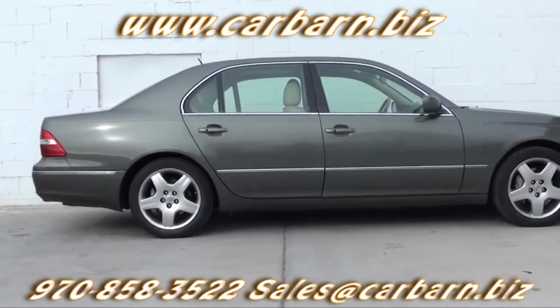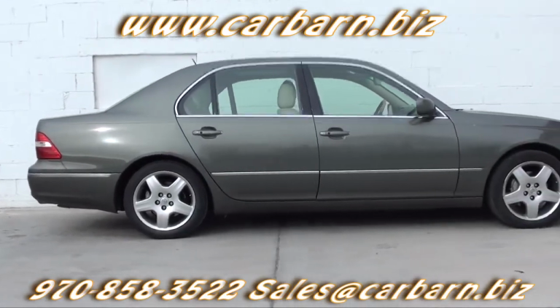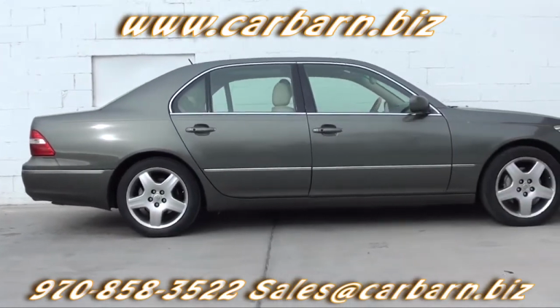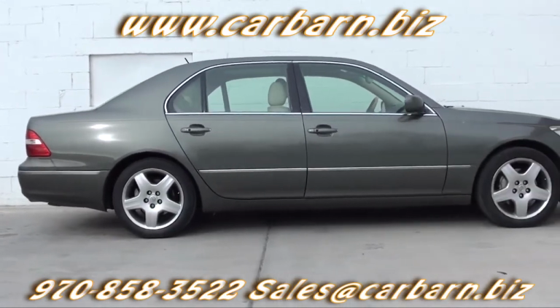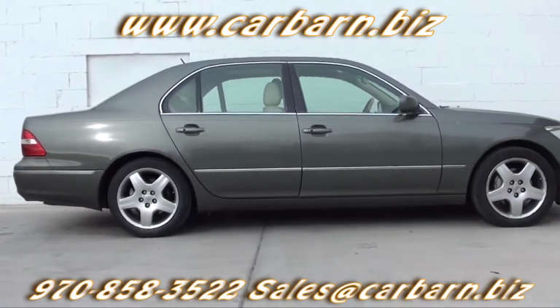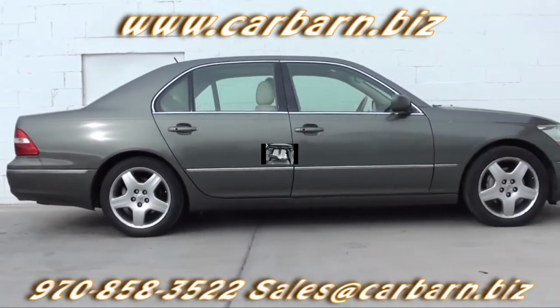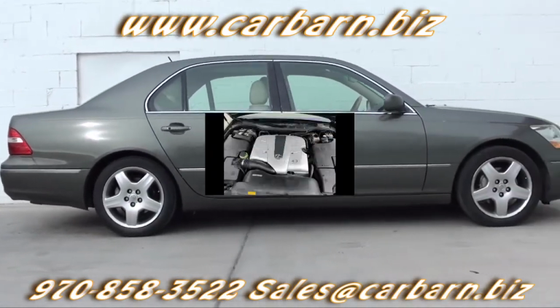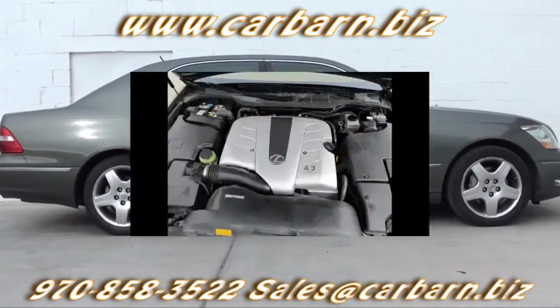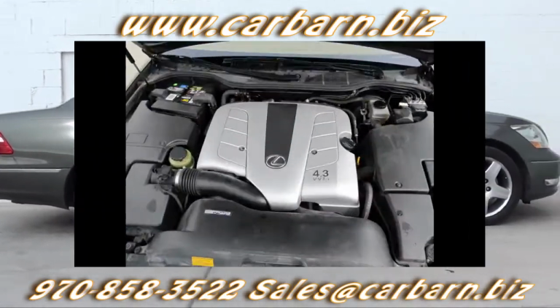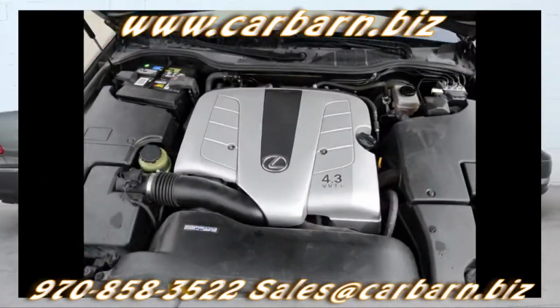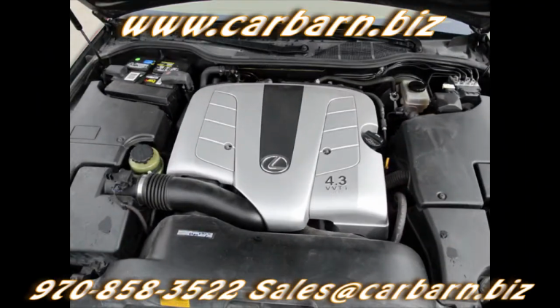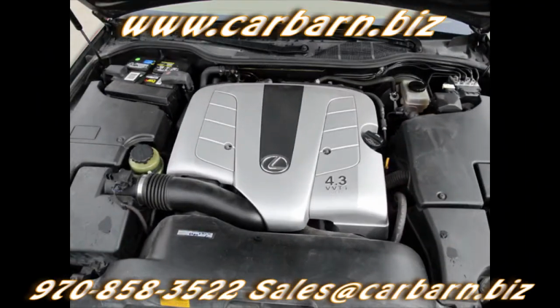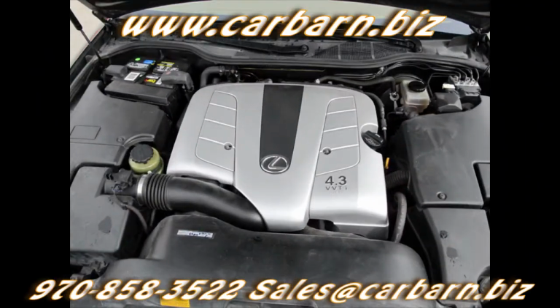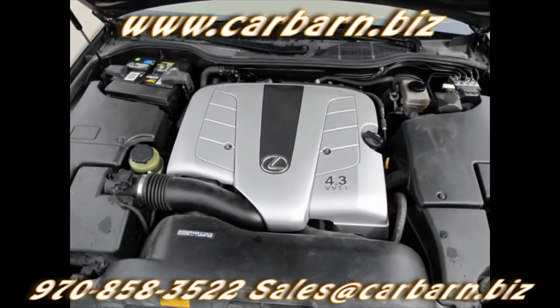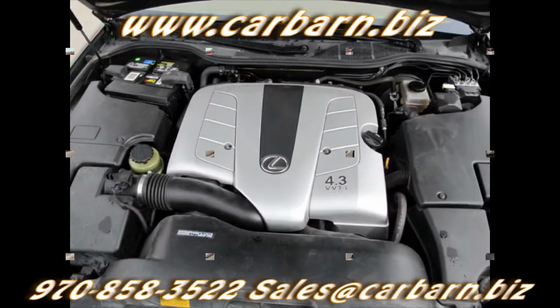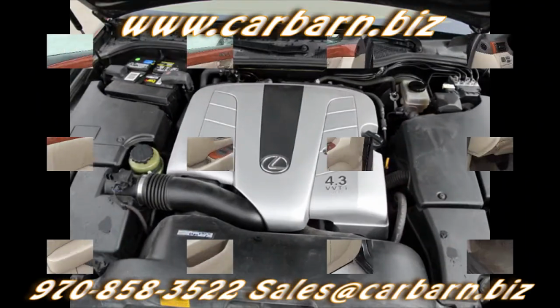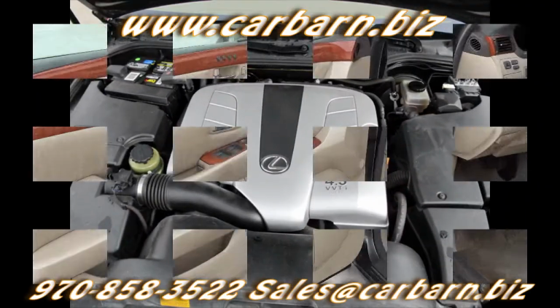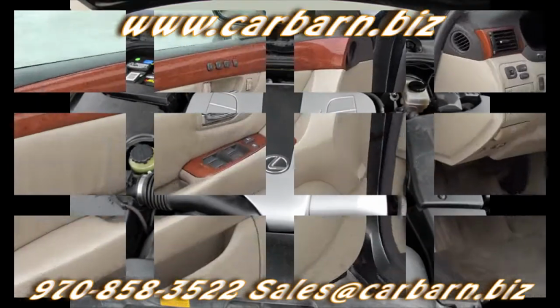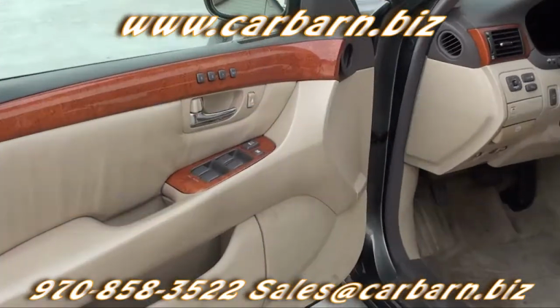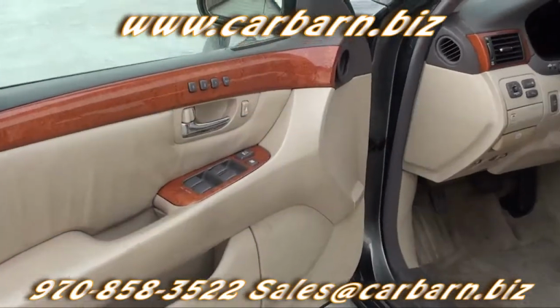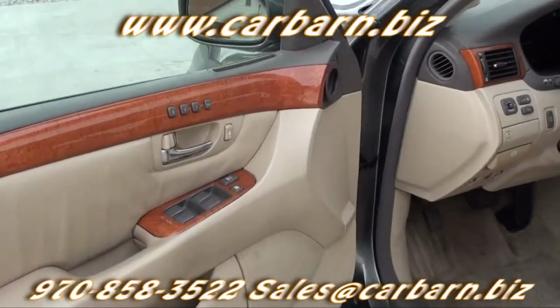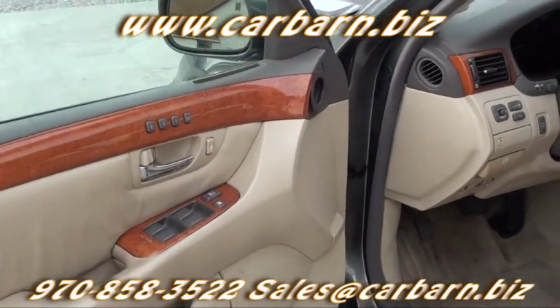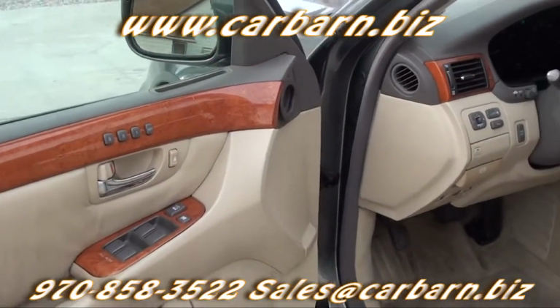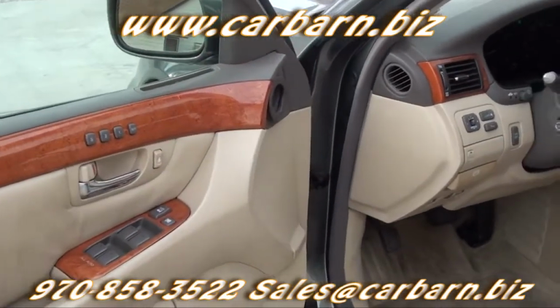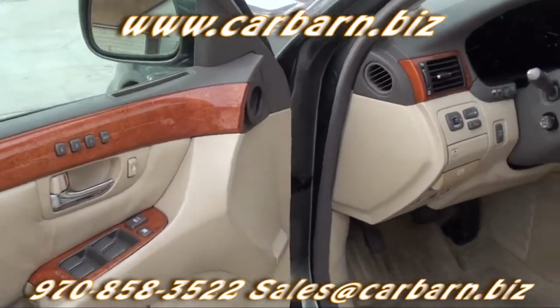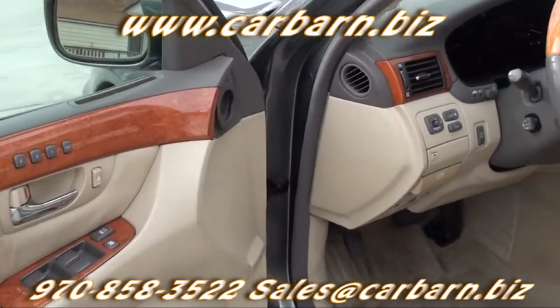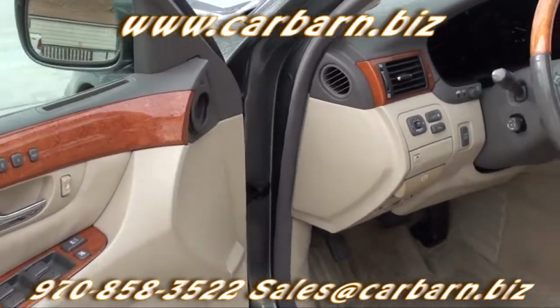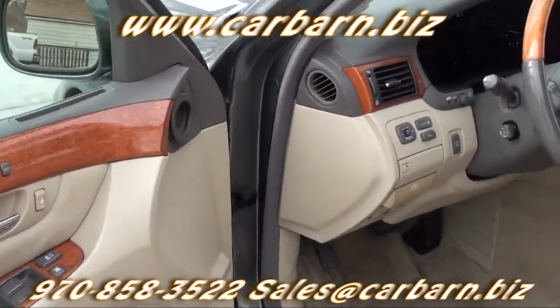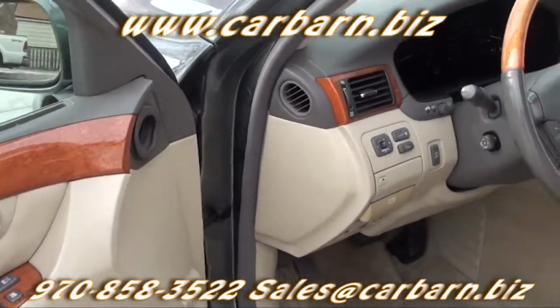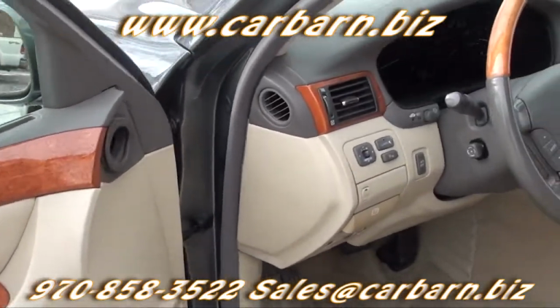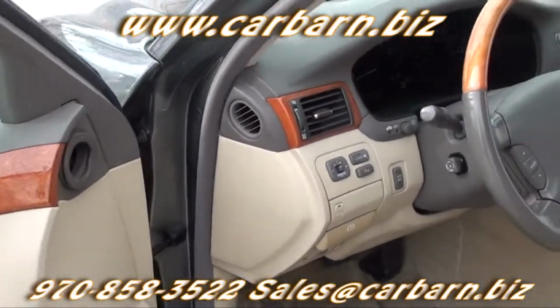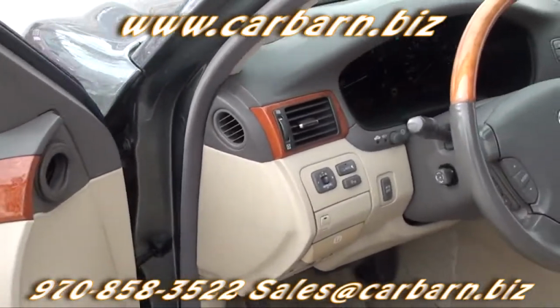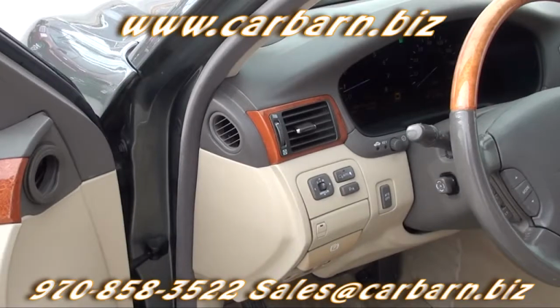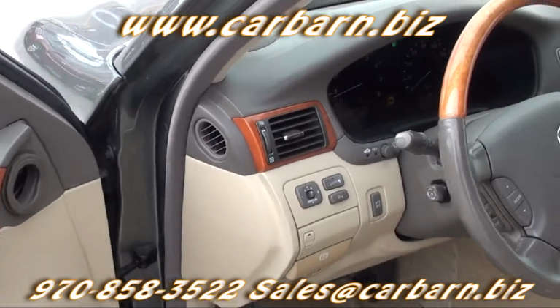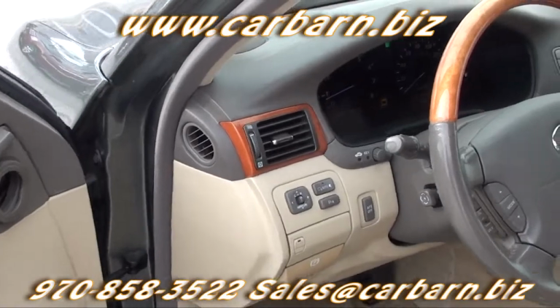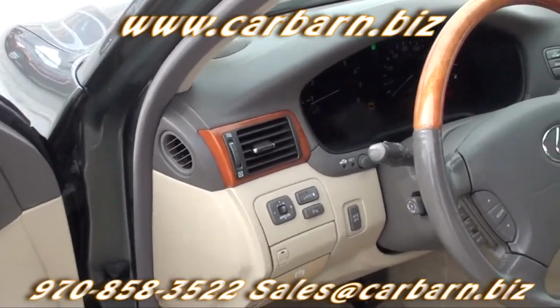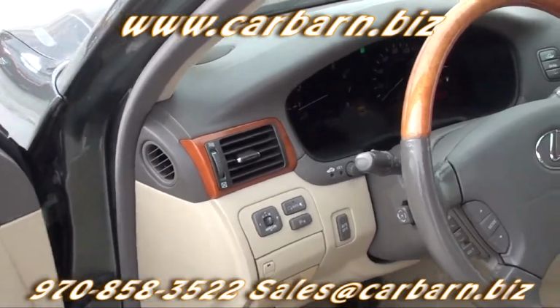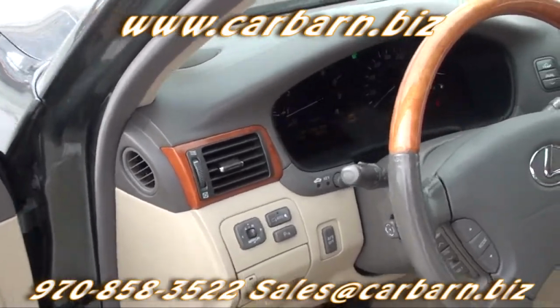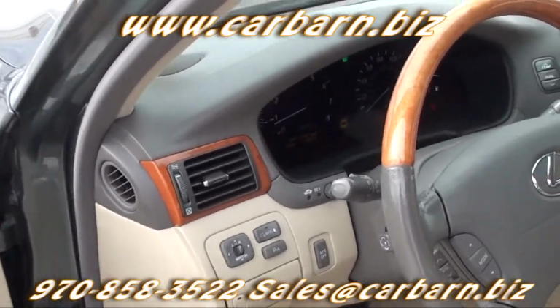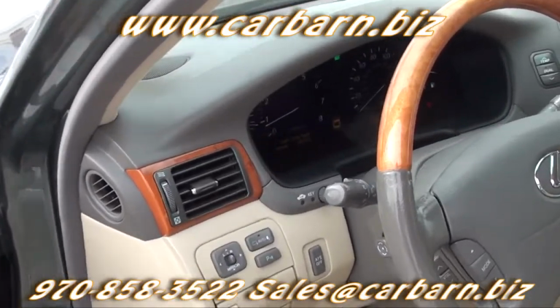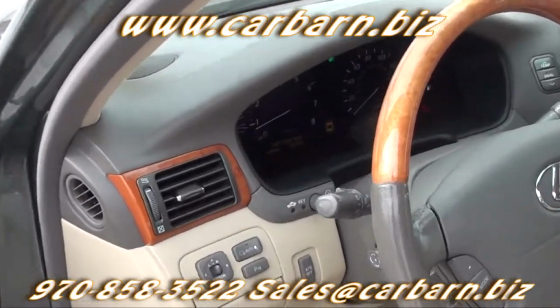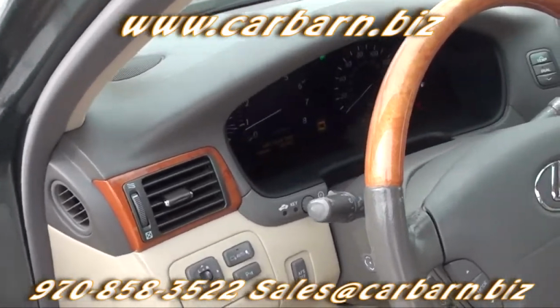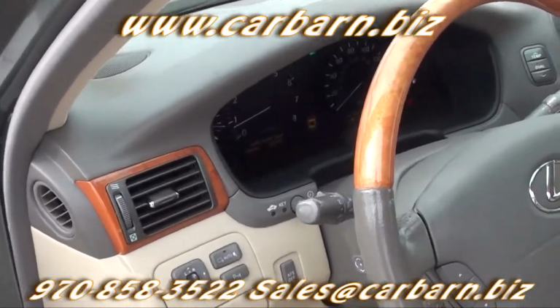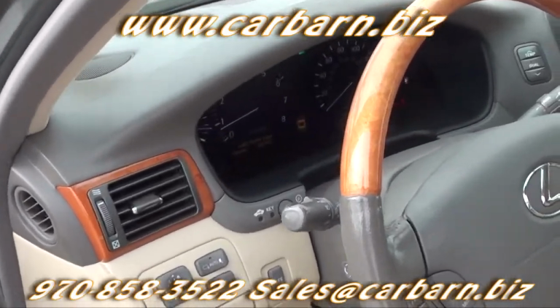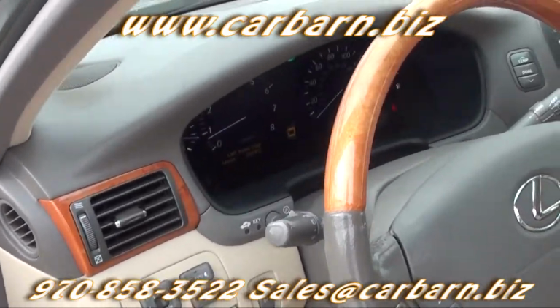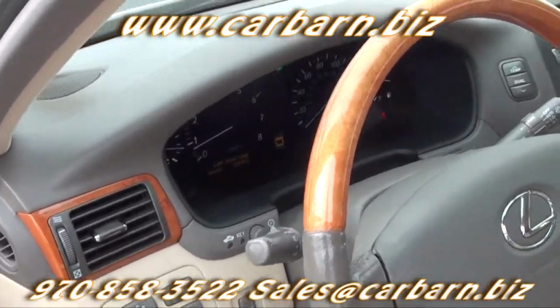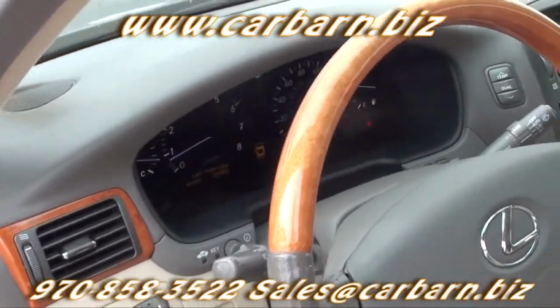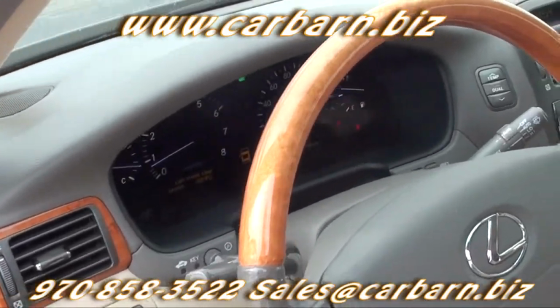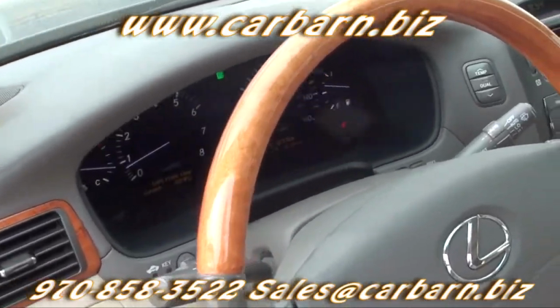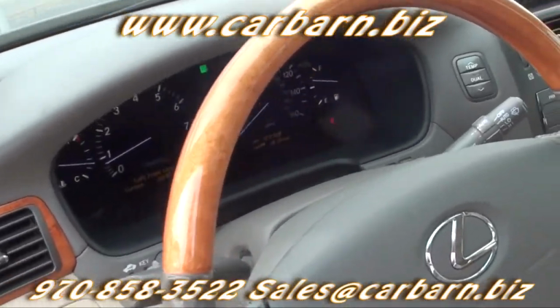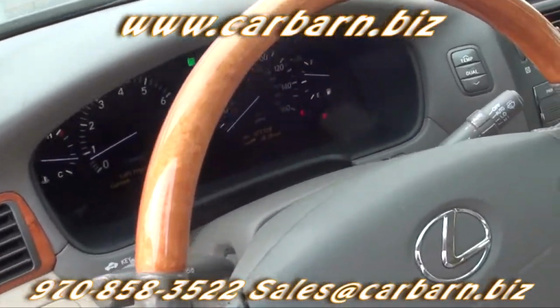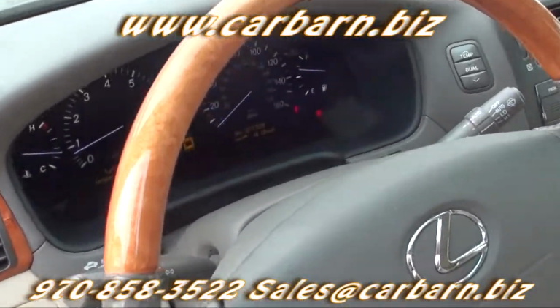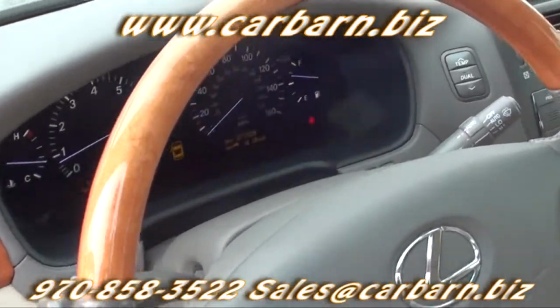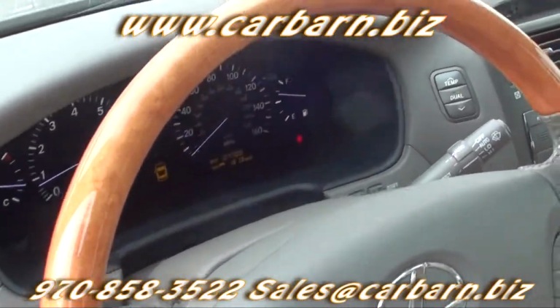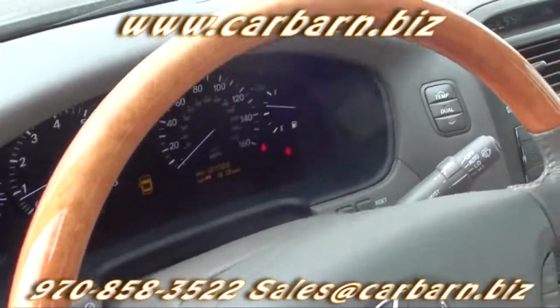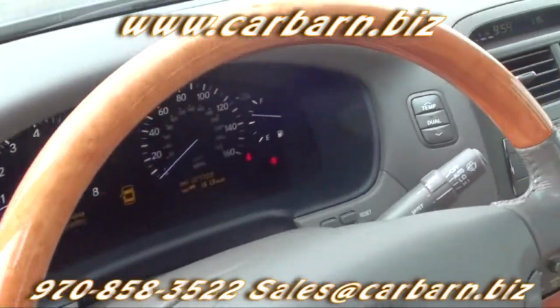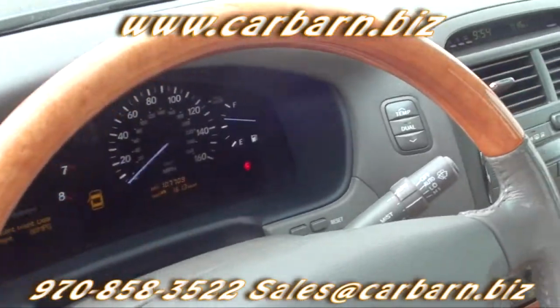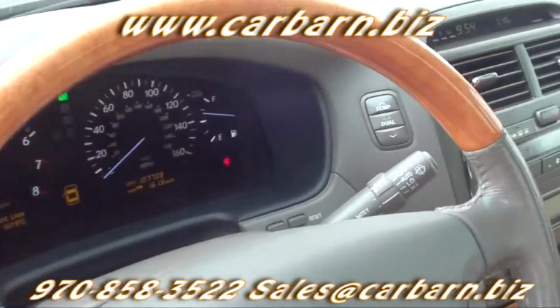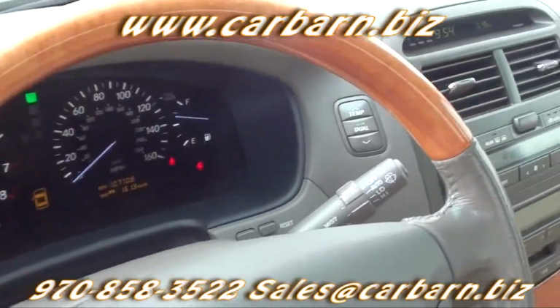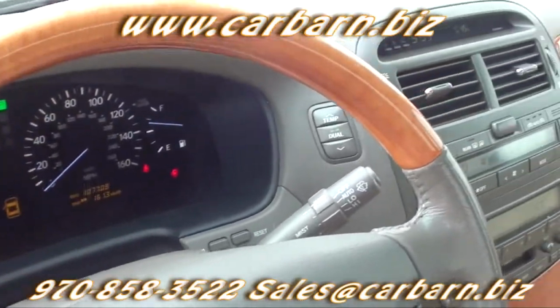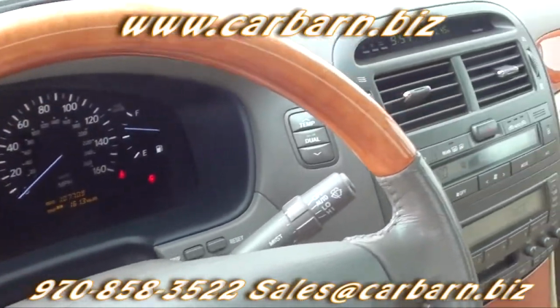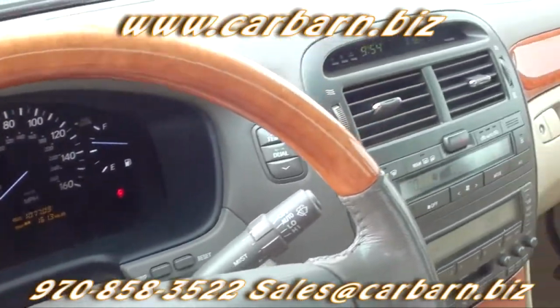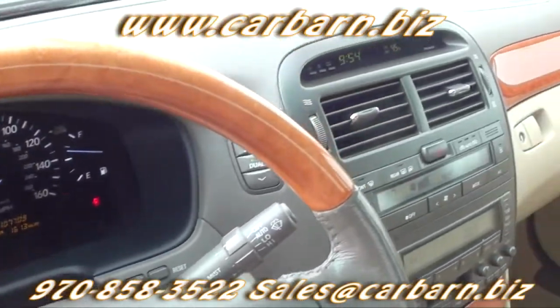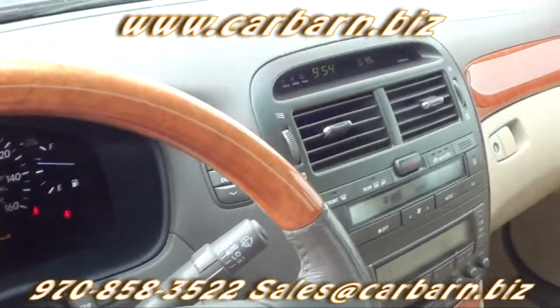This Lexus is powered by a 4.3-liter V8 engine with an automatic transmission and is rear-wheel drive.